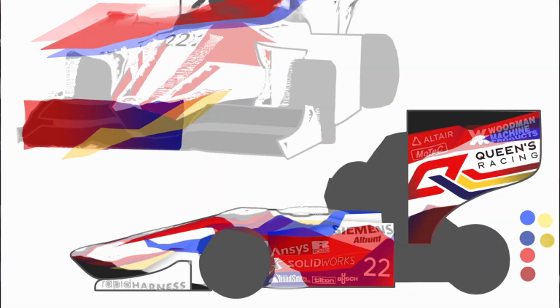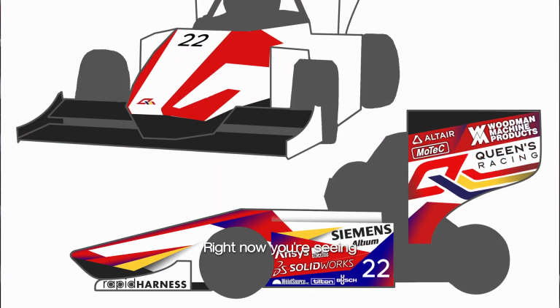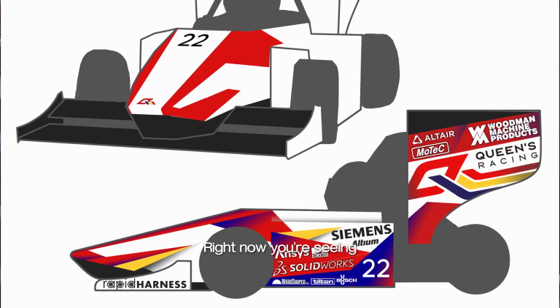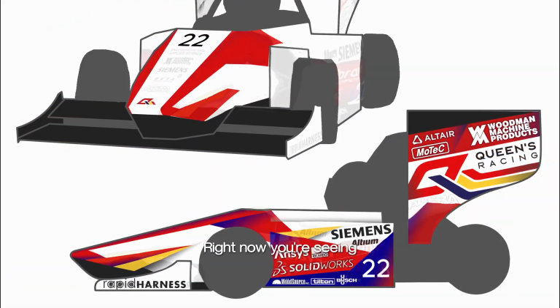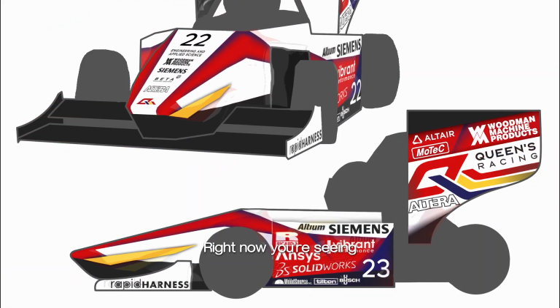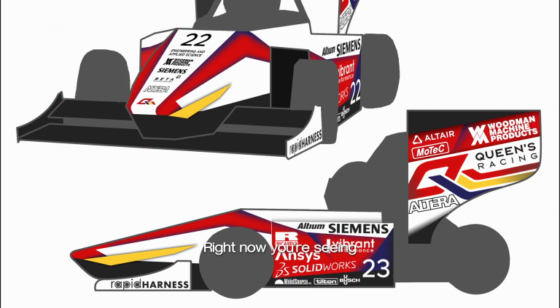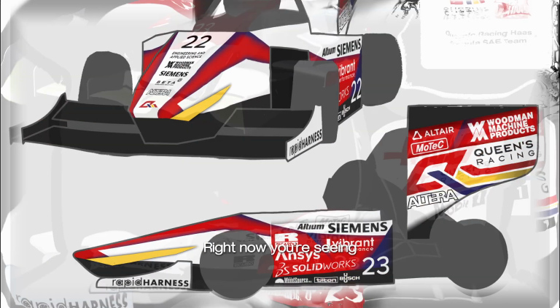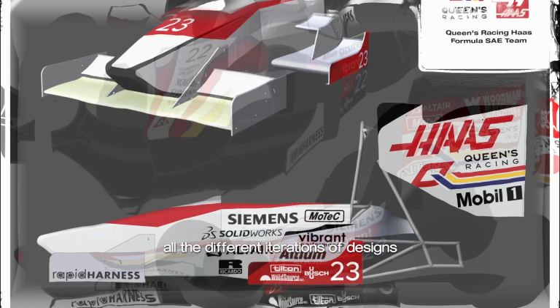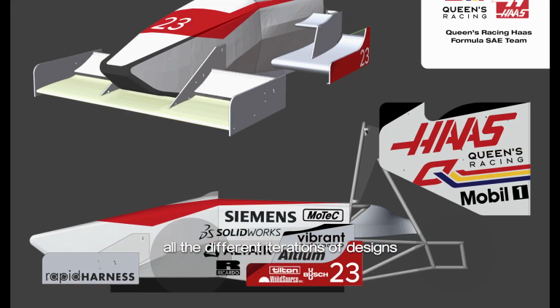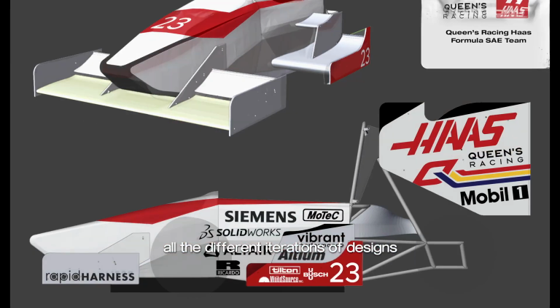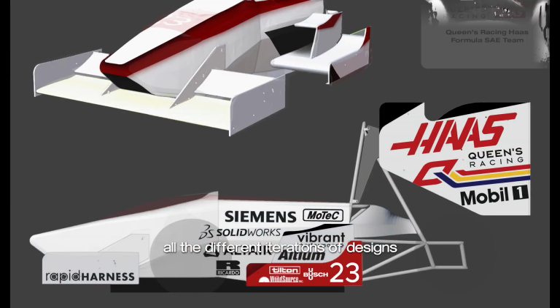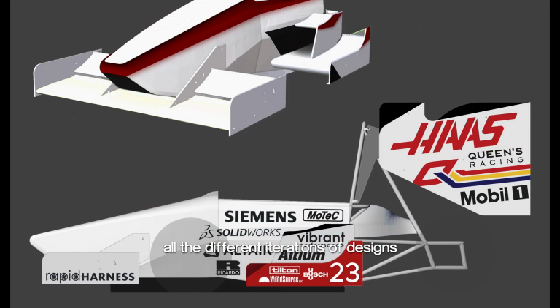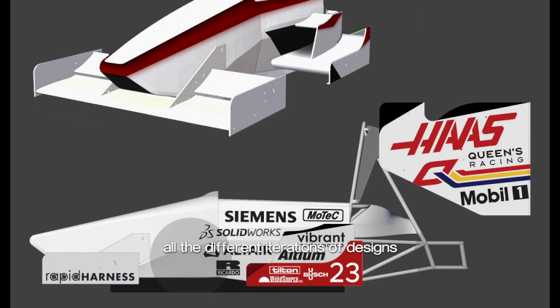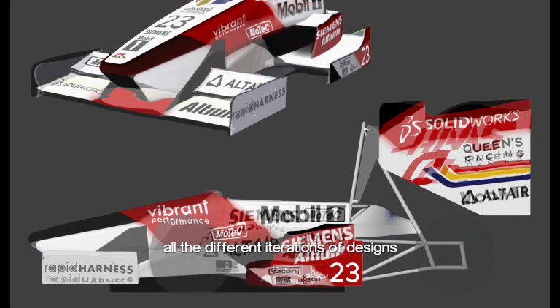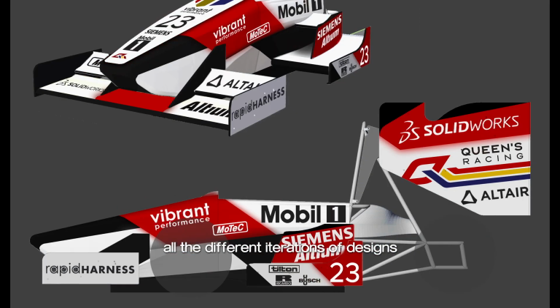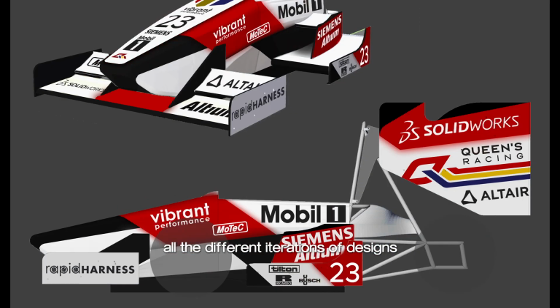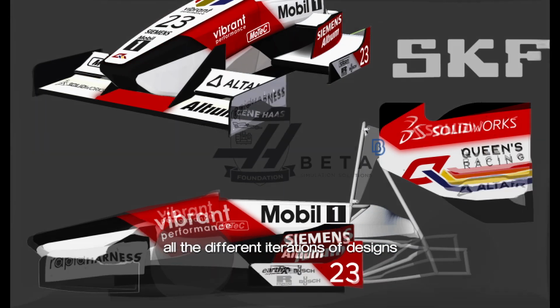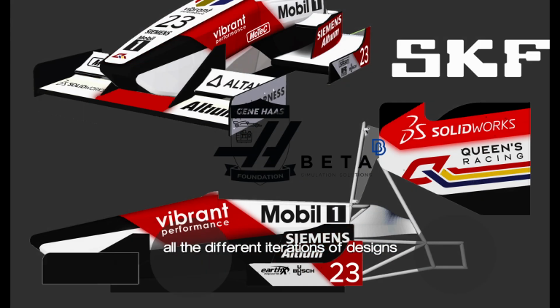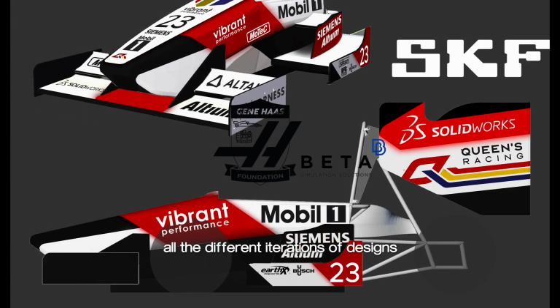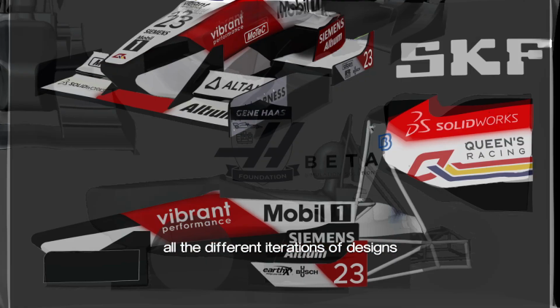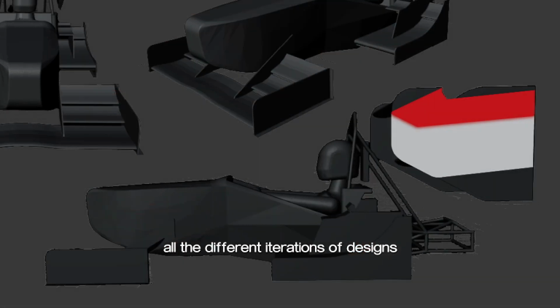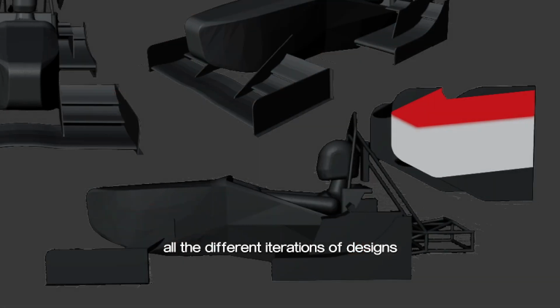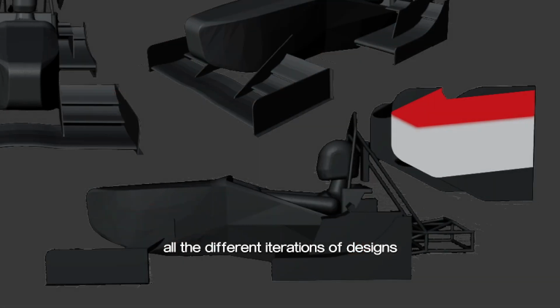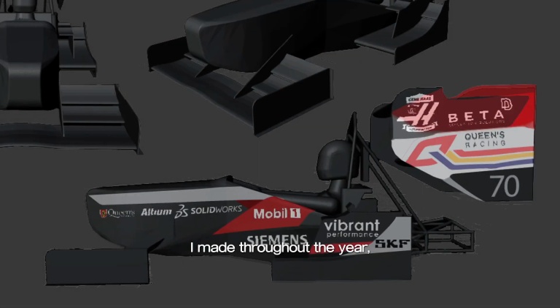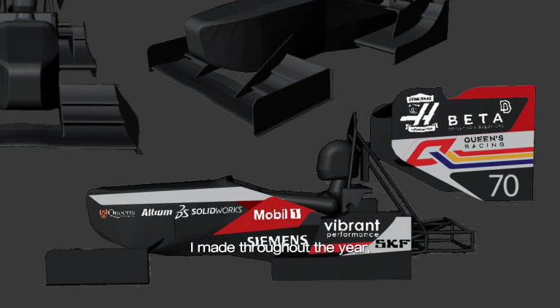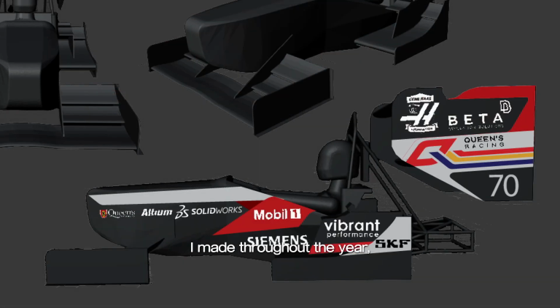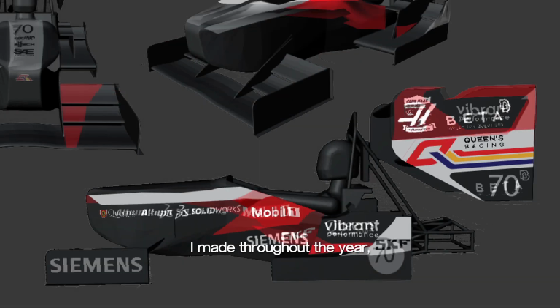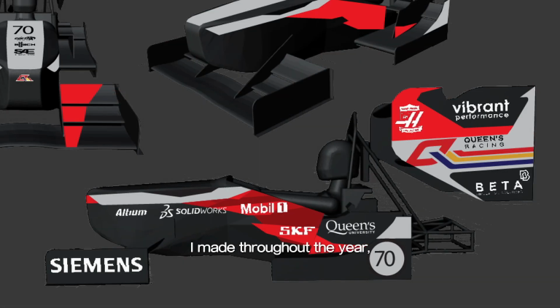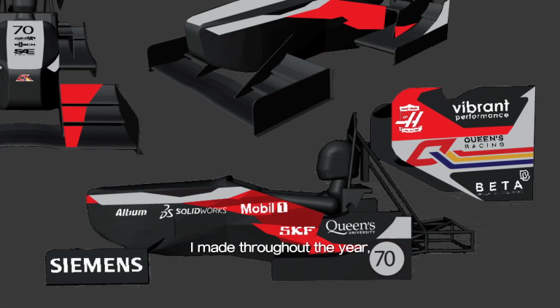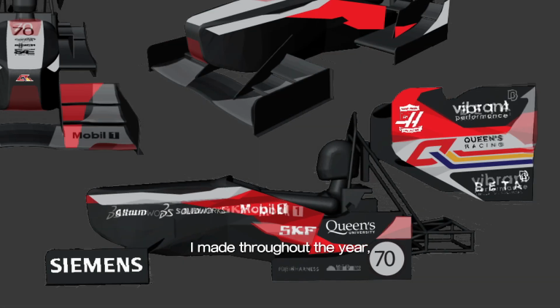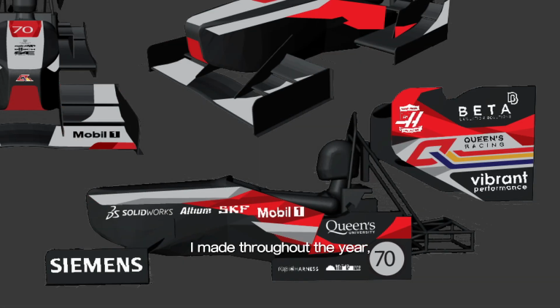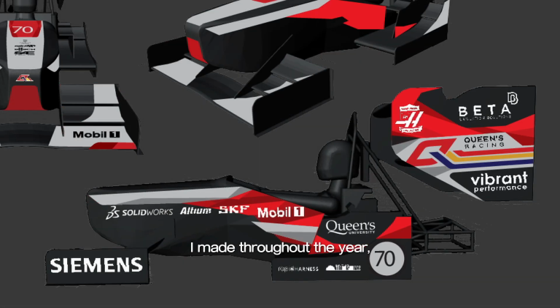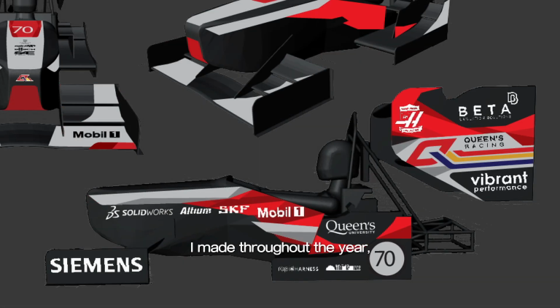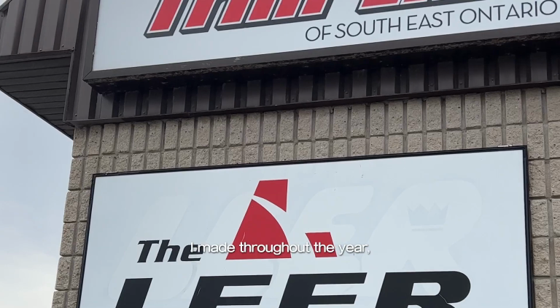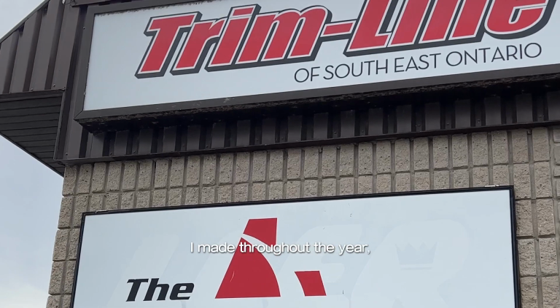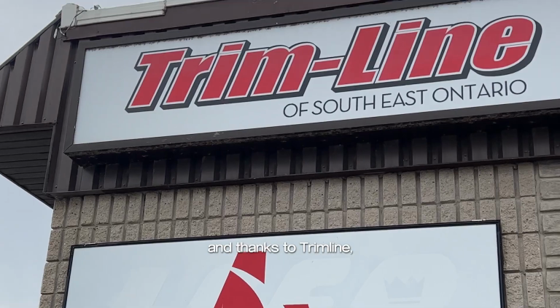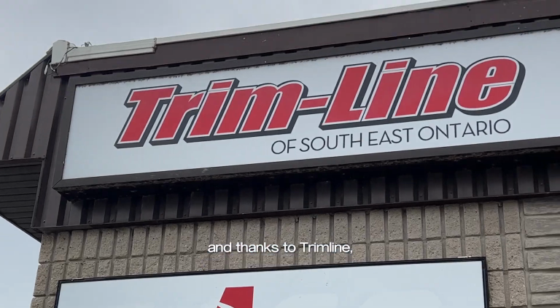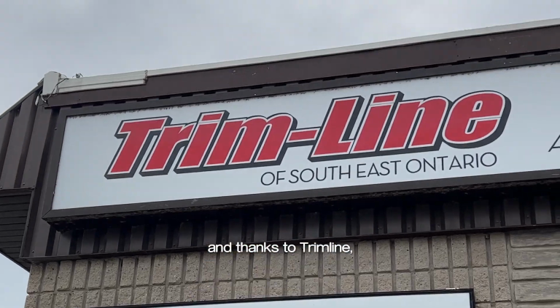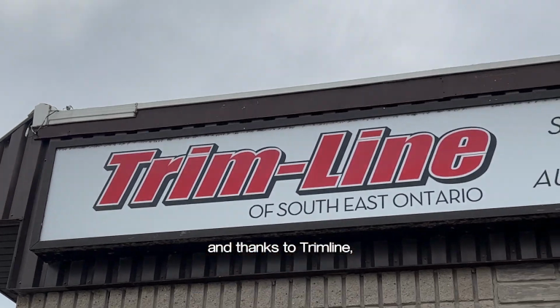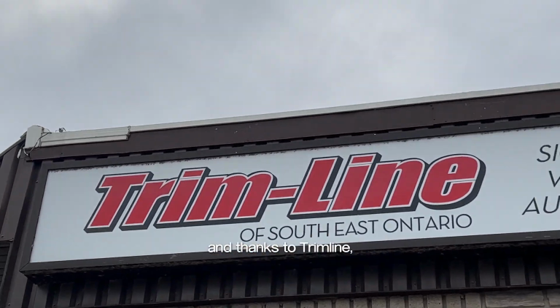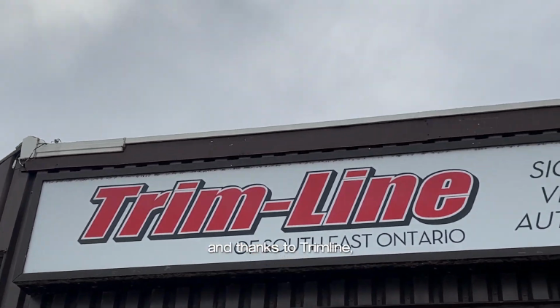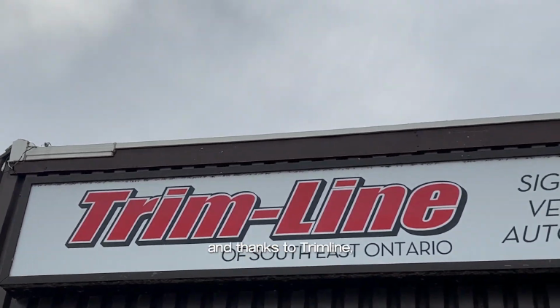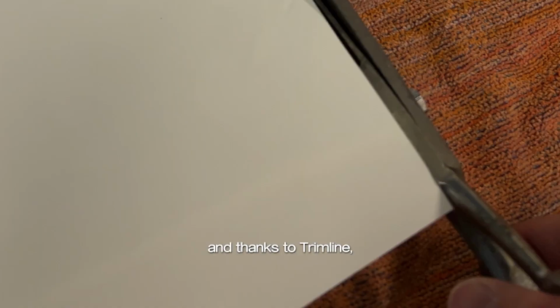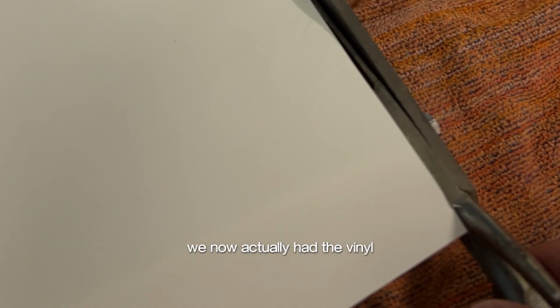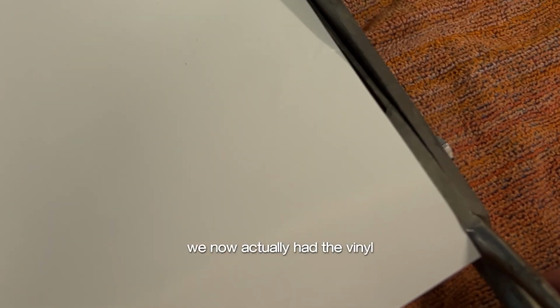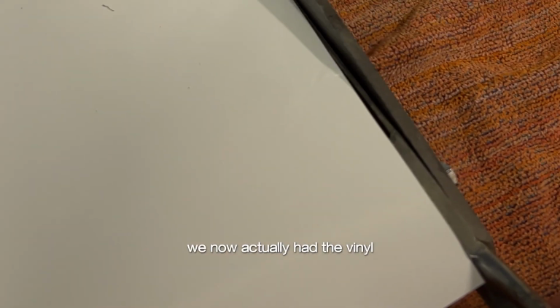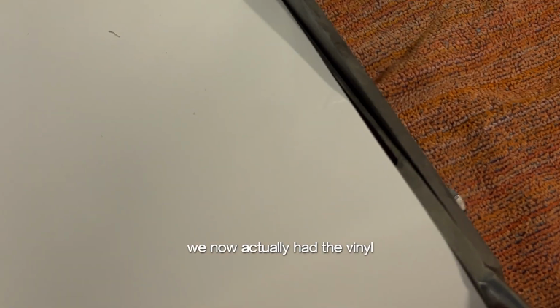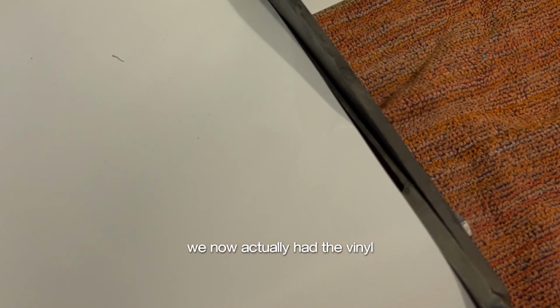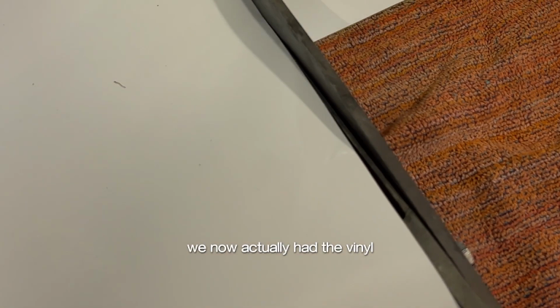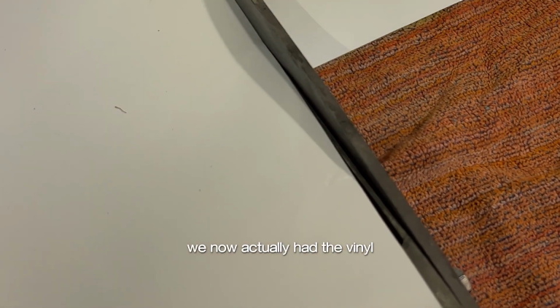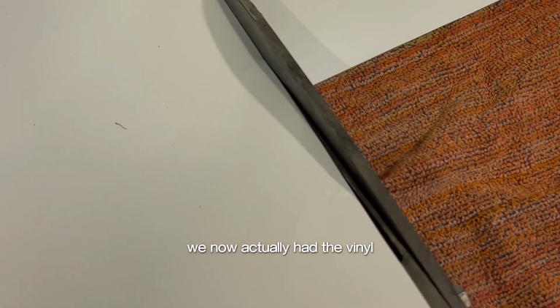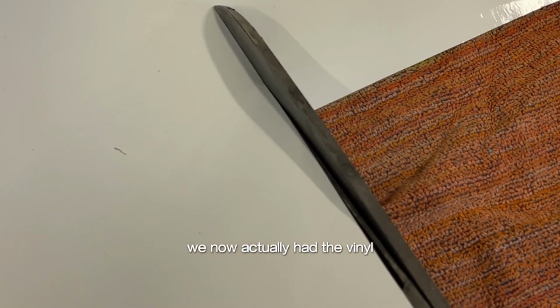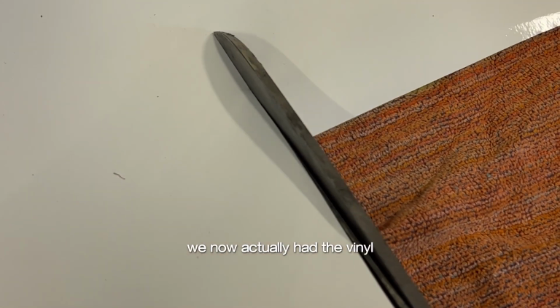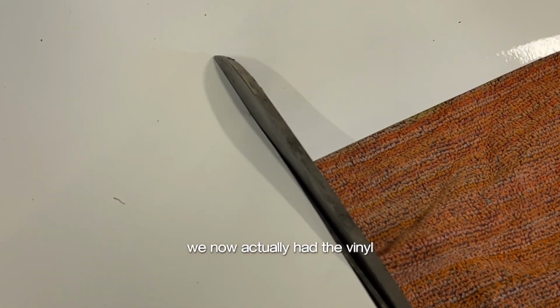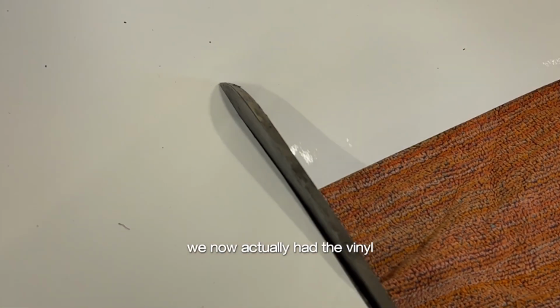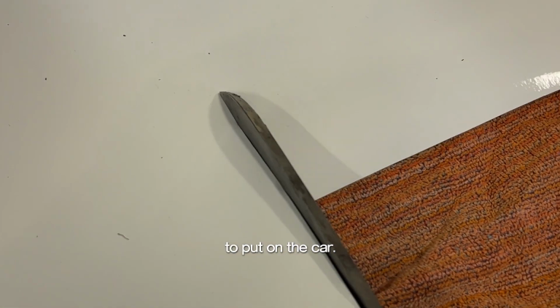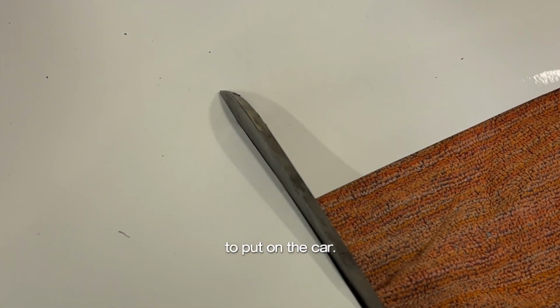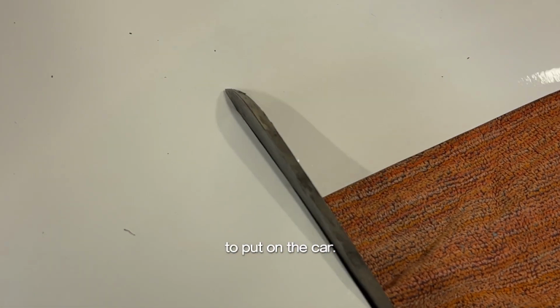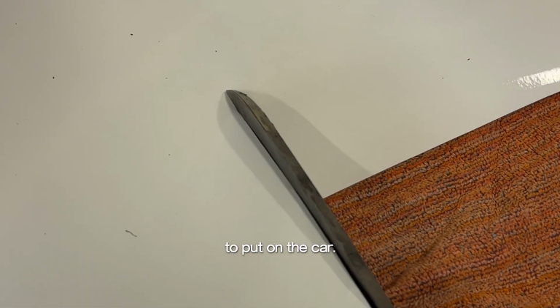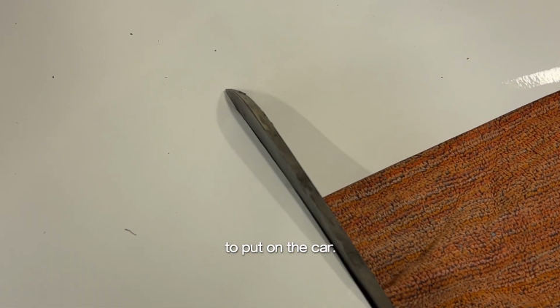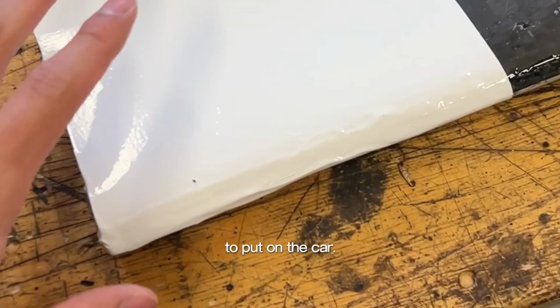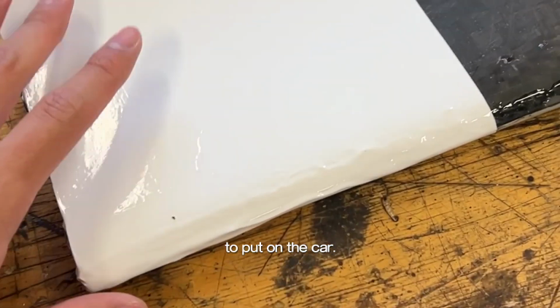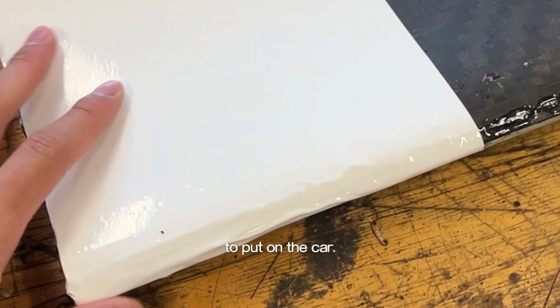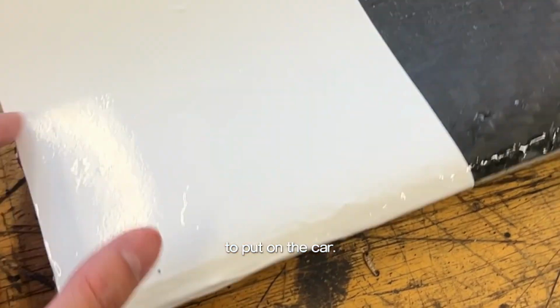Right now, you're seeing all the different iterations of designs I made throughout the year, and thanks to Trimline, we now actually had the vinyl to put on the car.